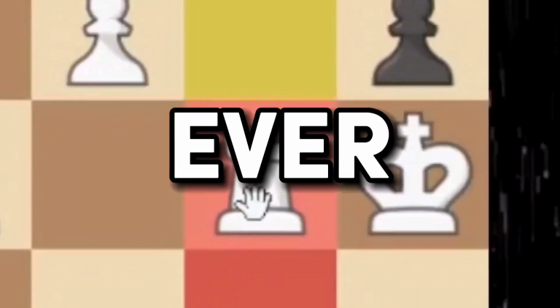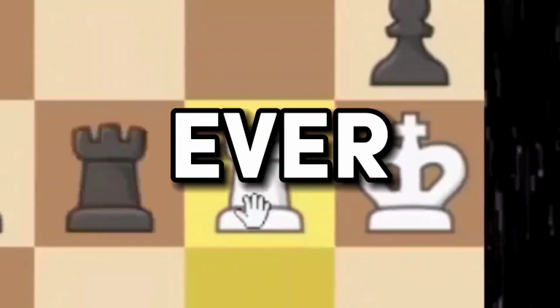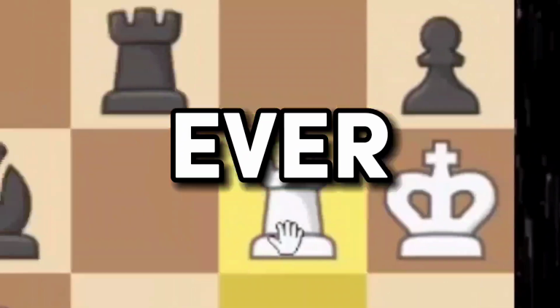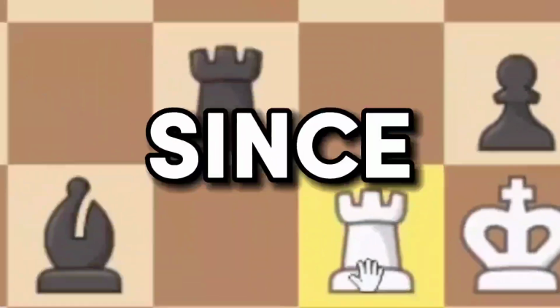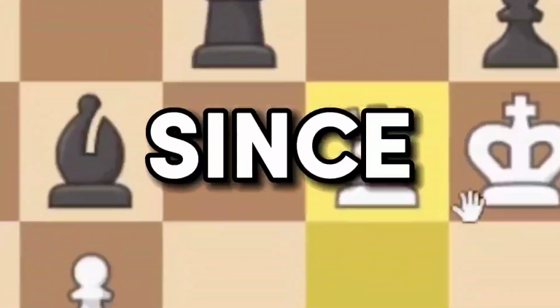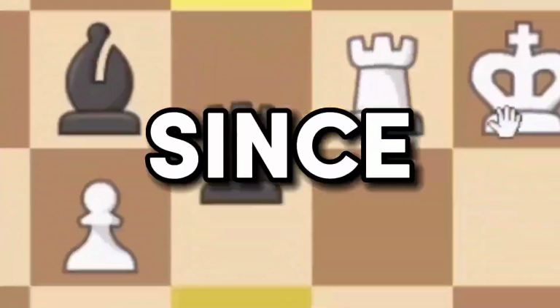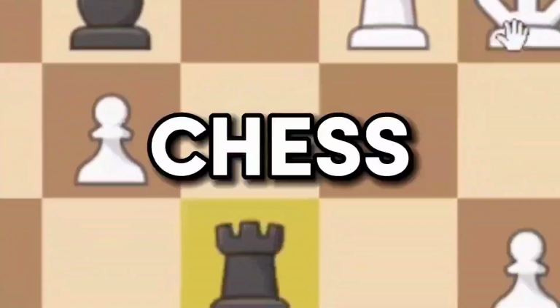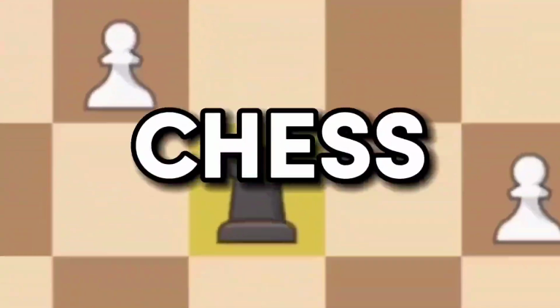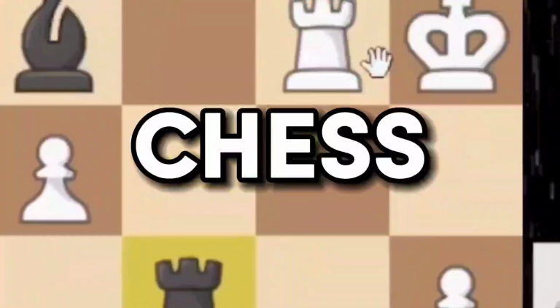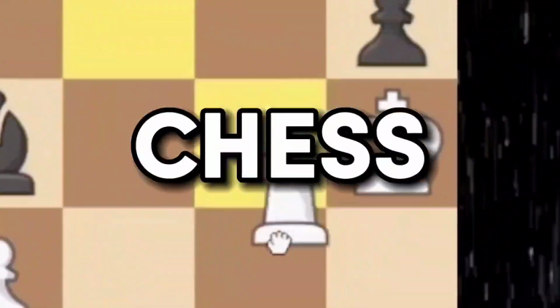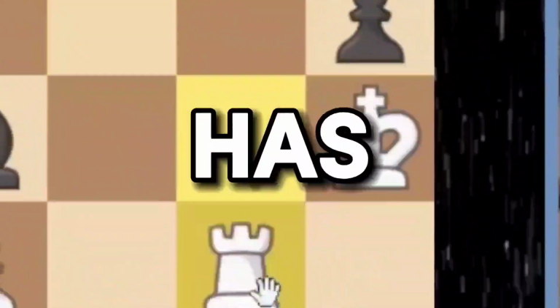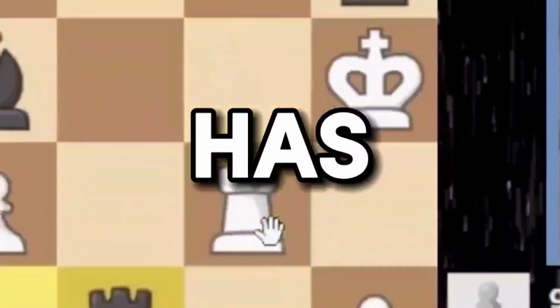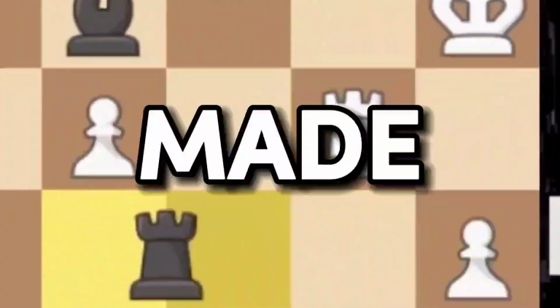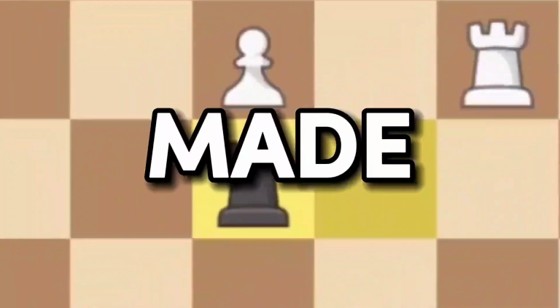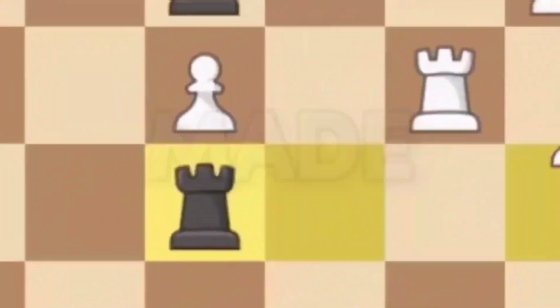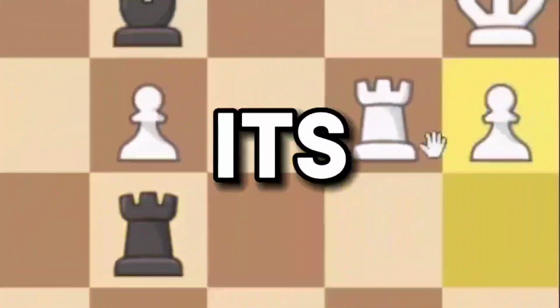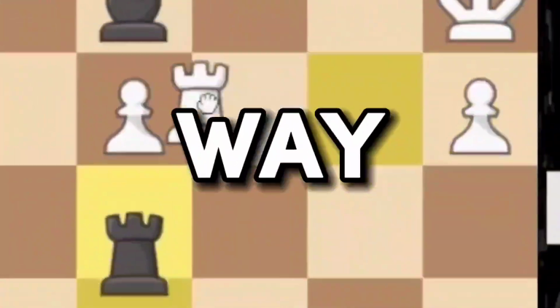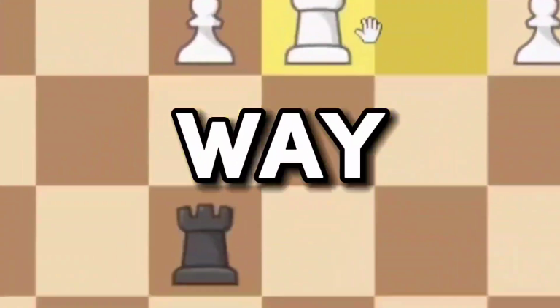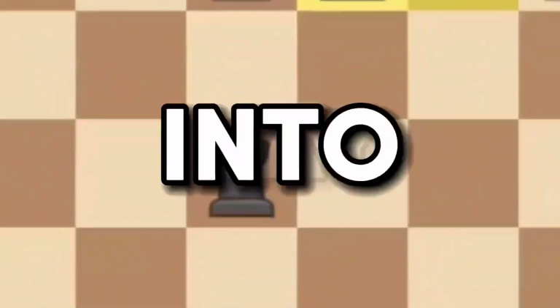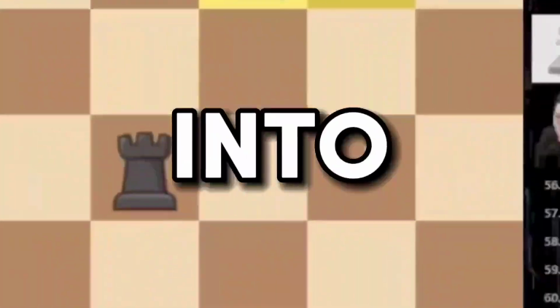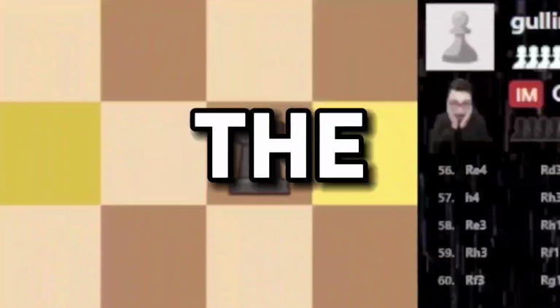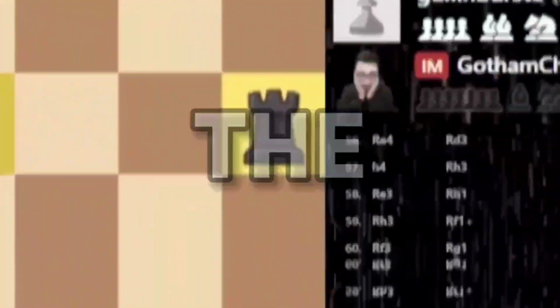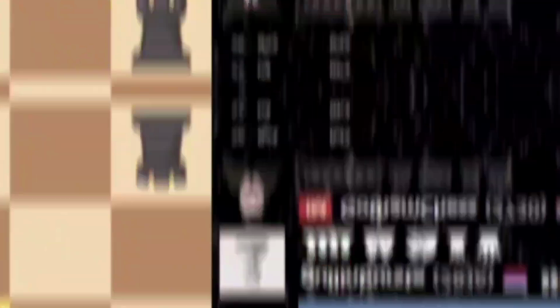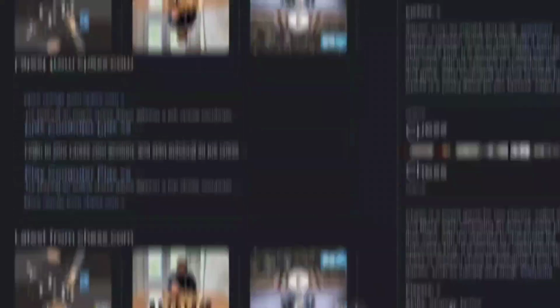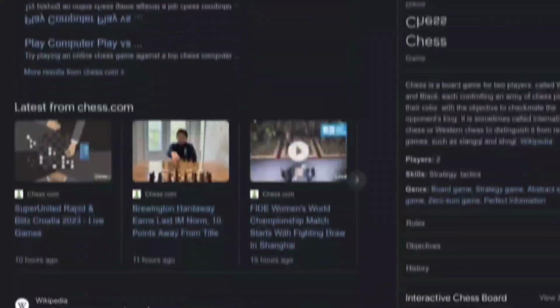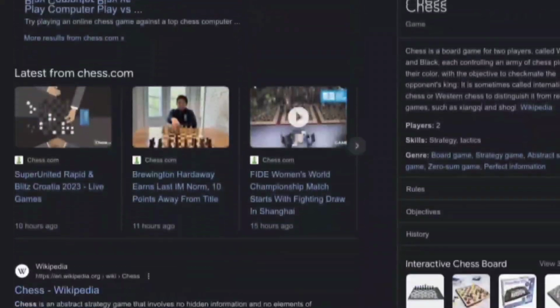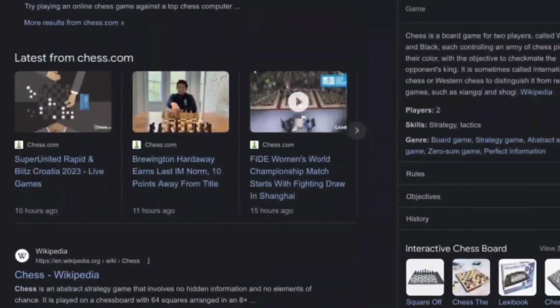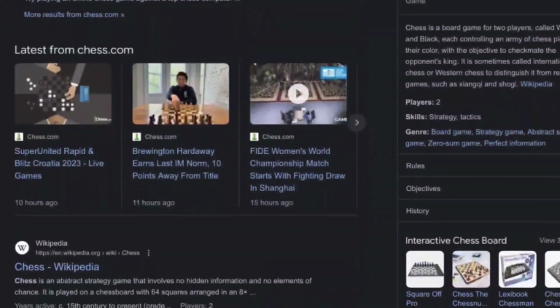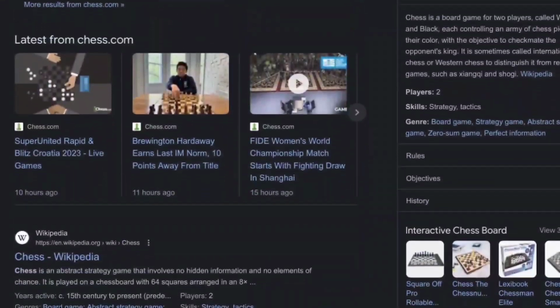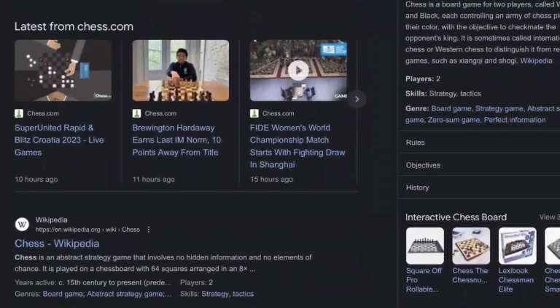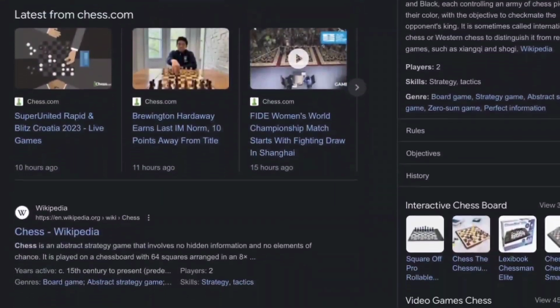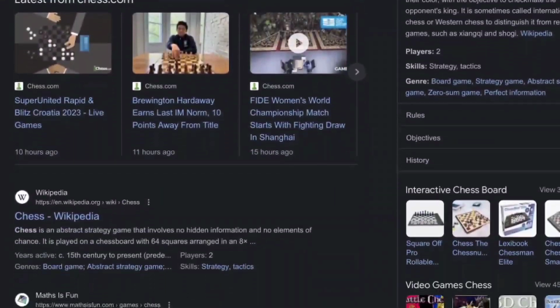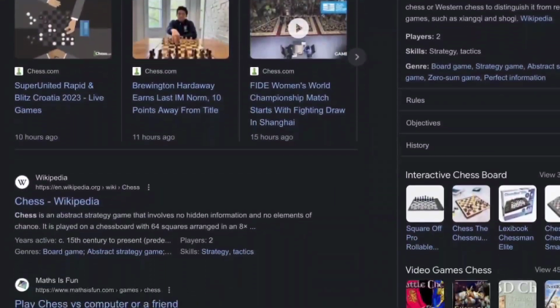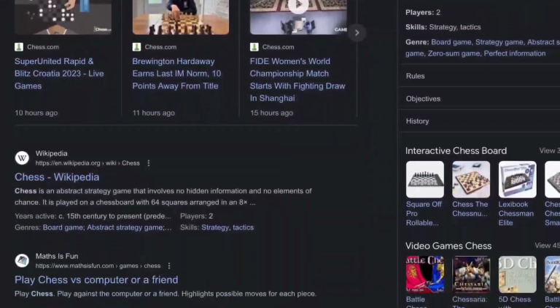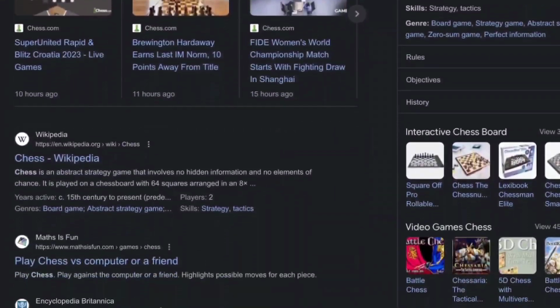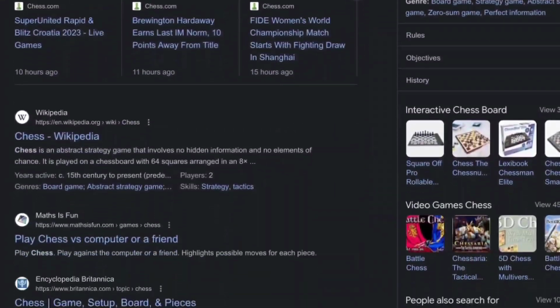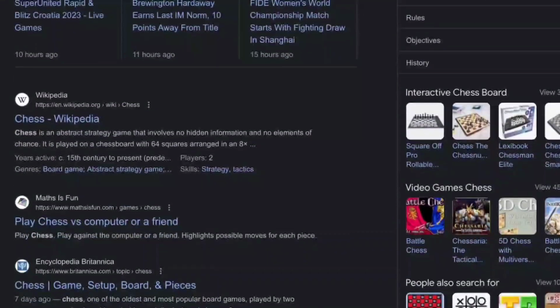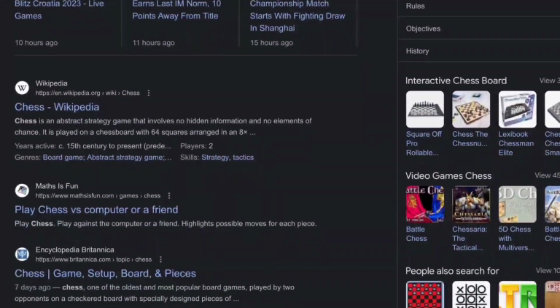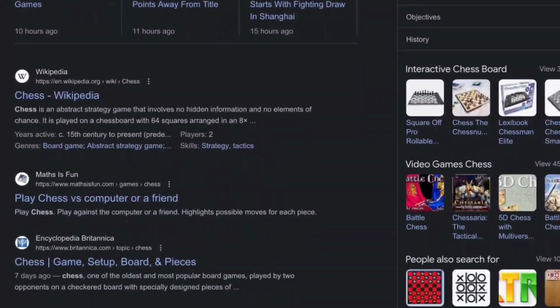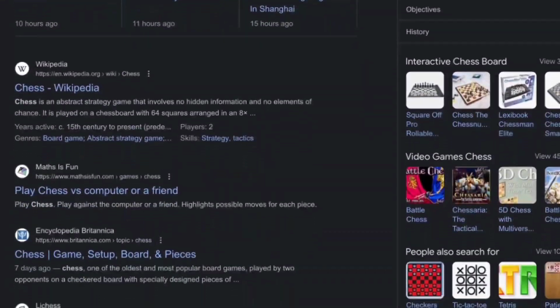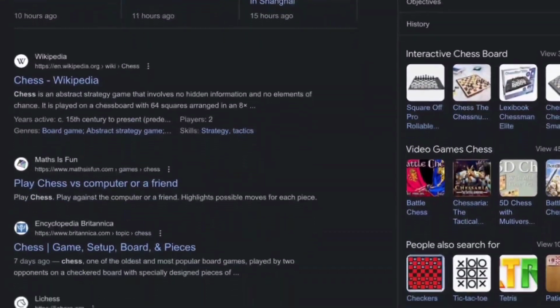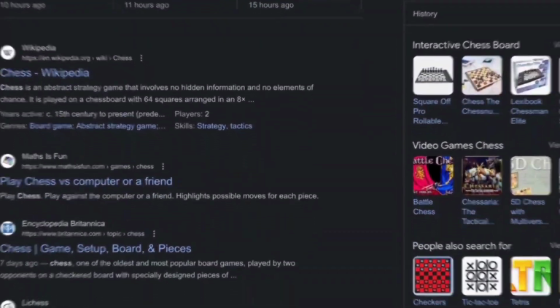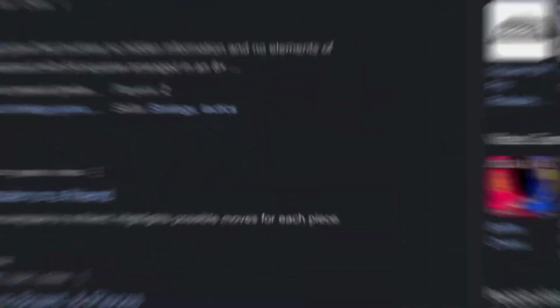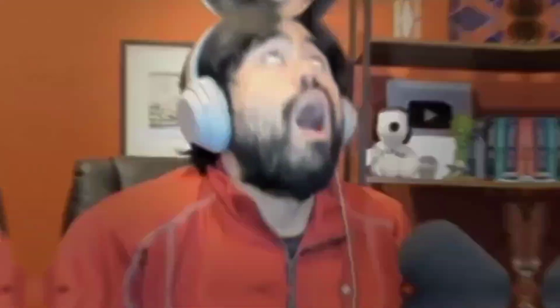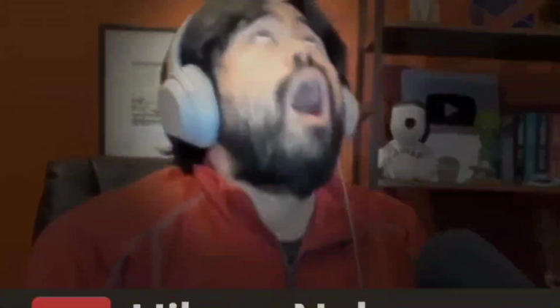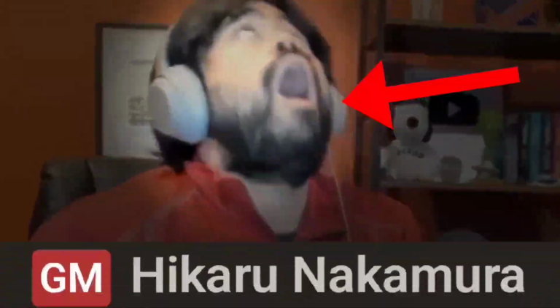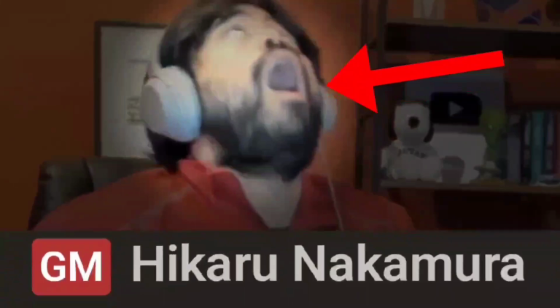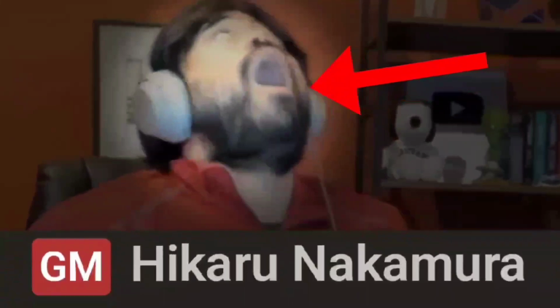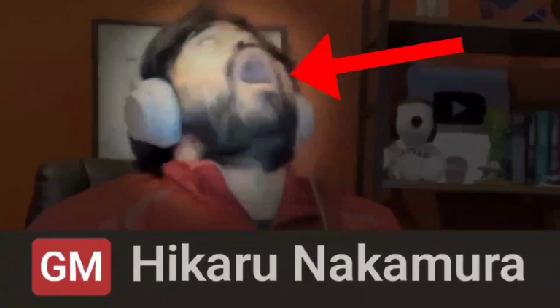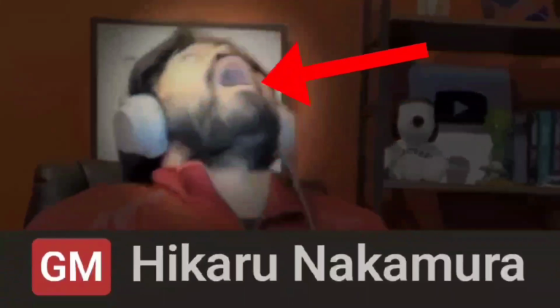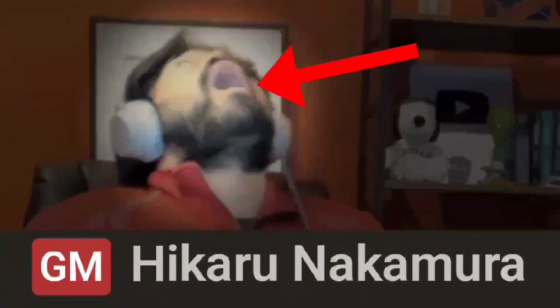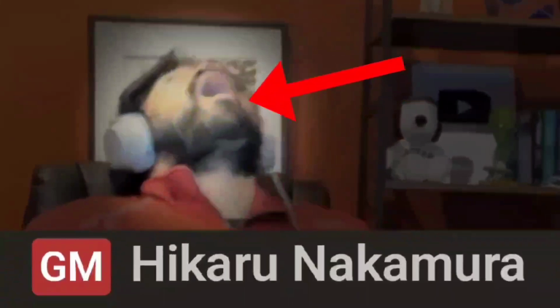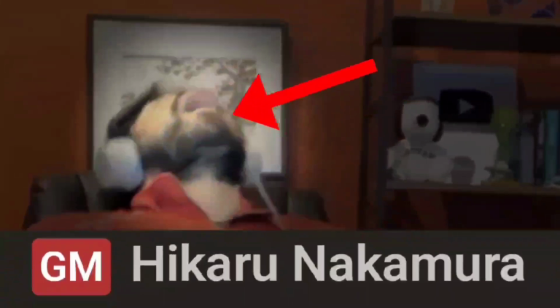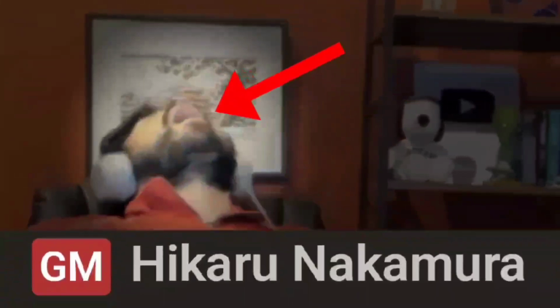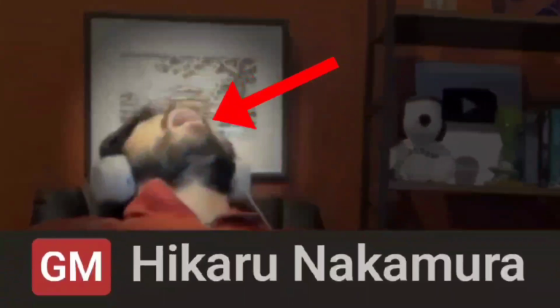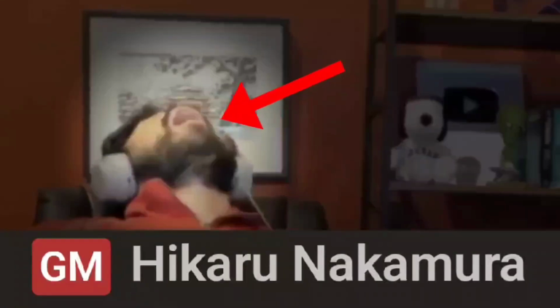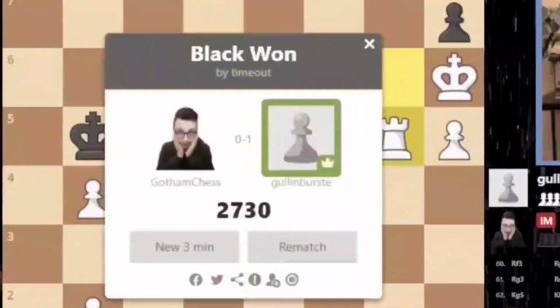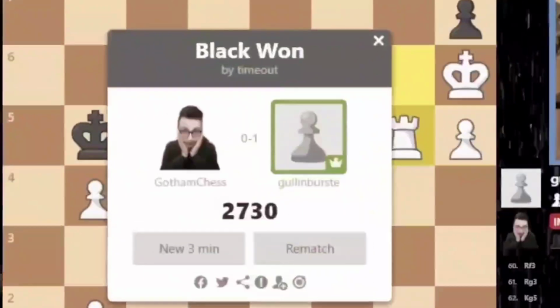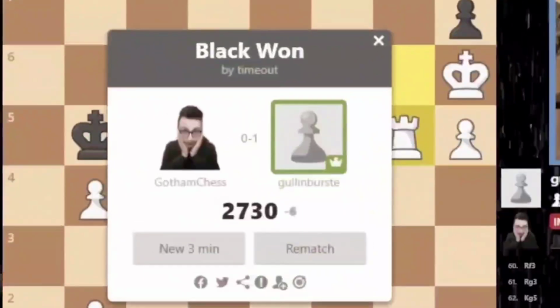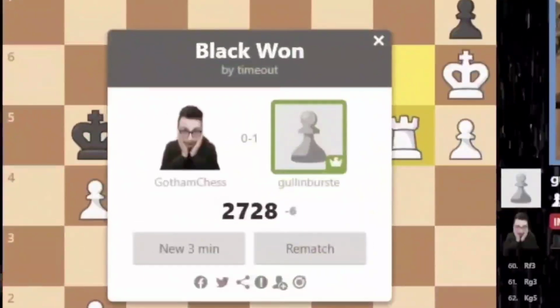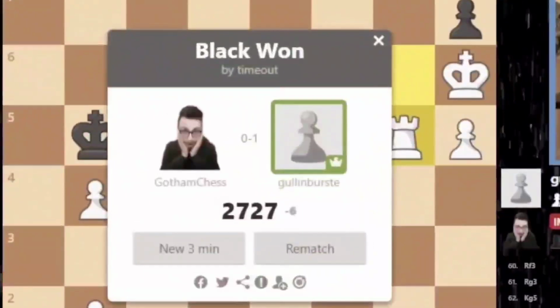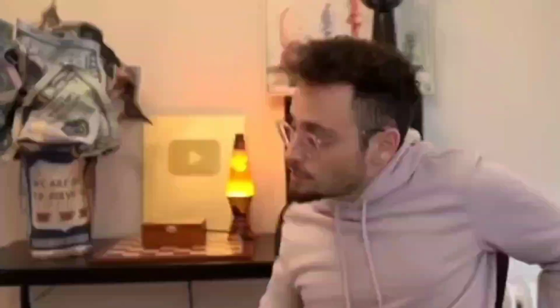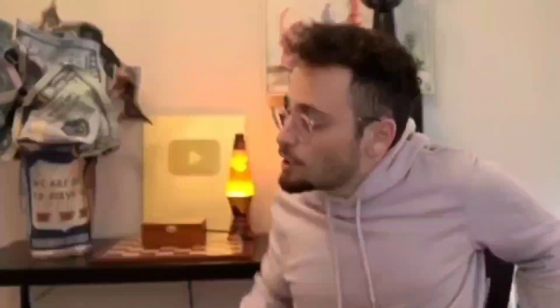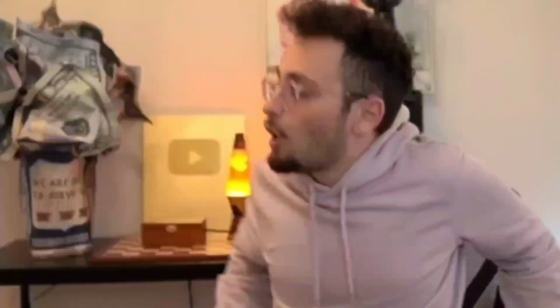Ever since chess has made its way into the online space, everyone in the game, including grandmasters, have completely gone insane.